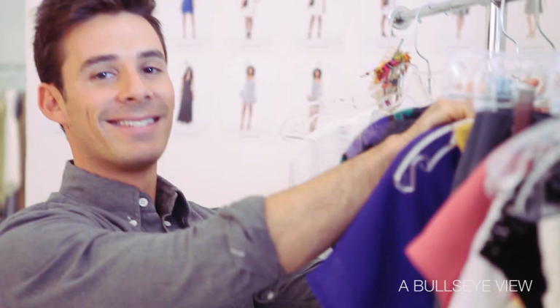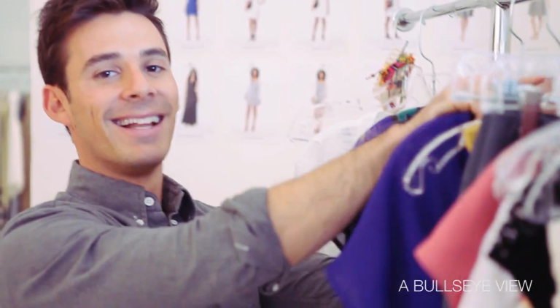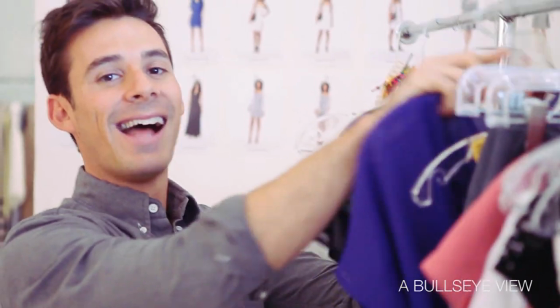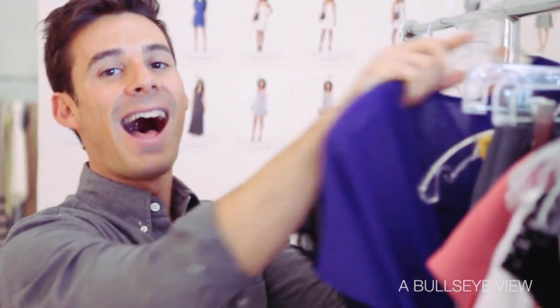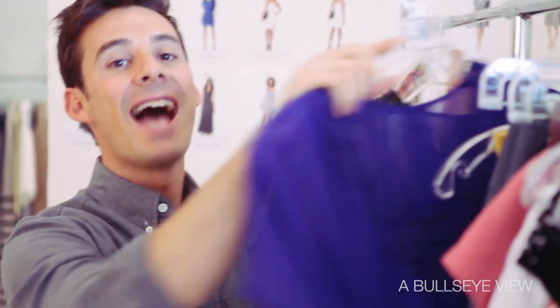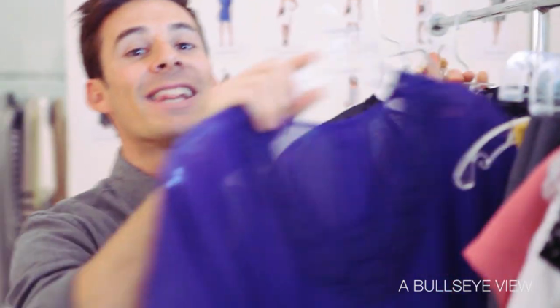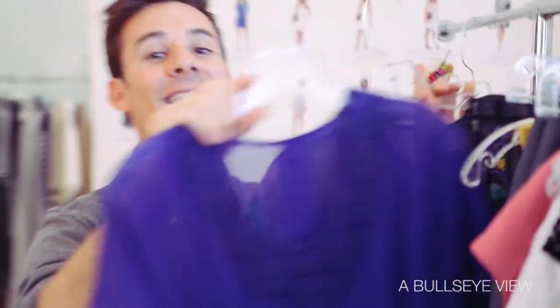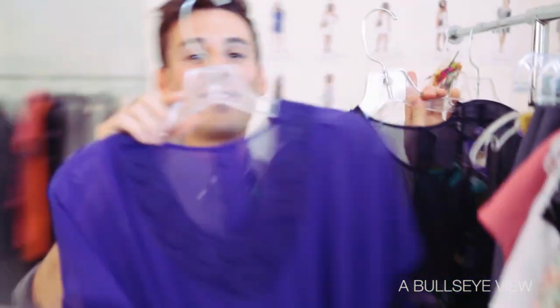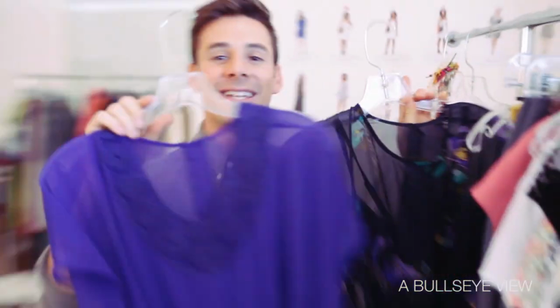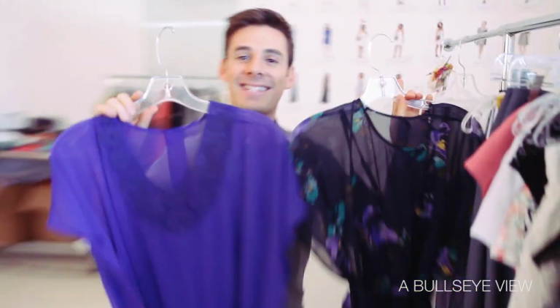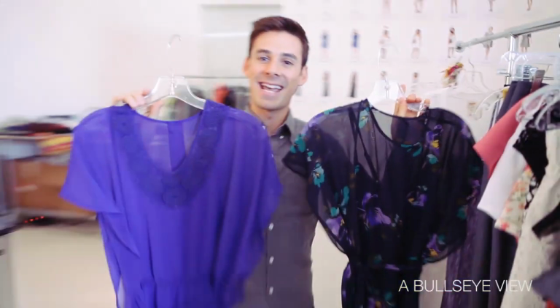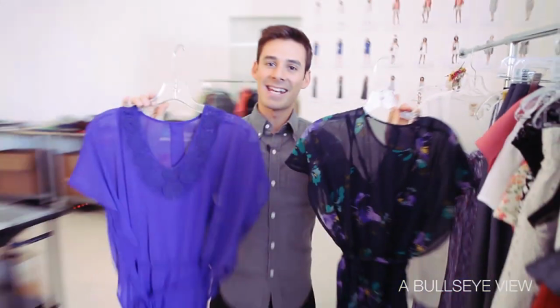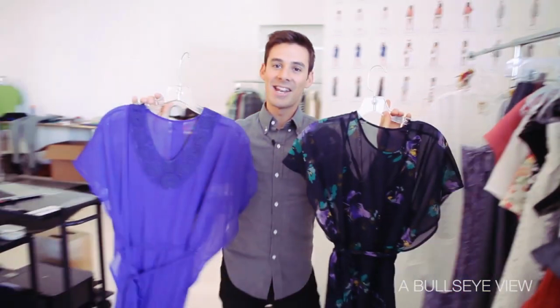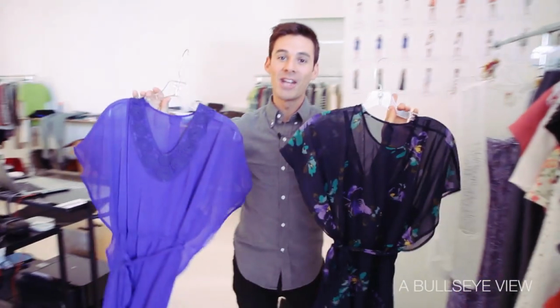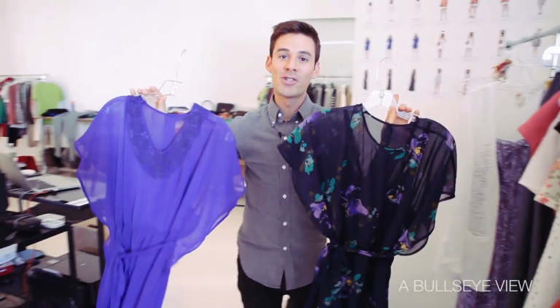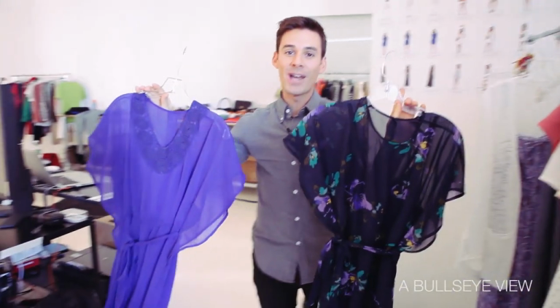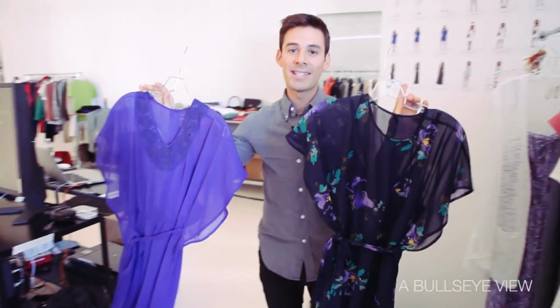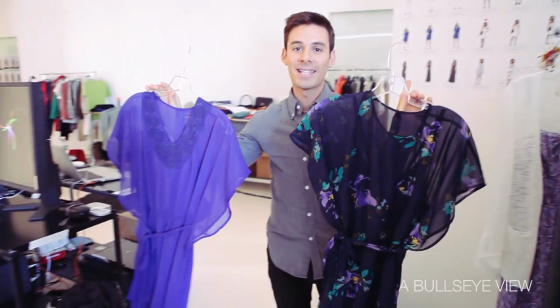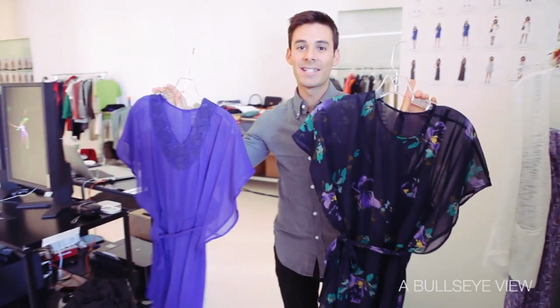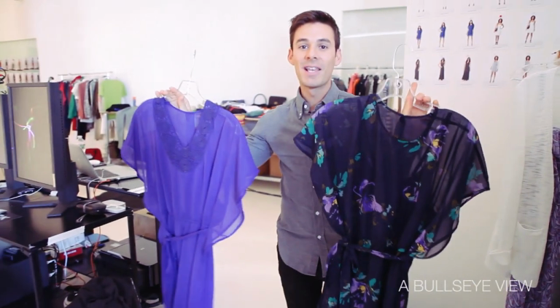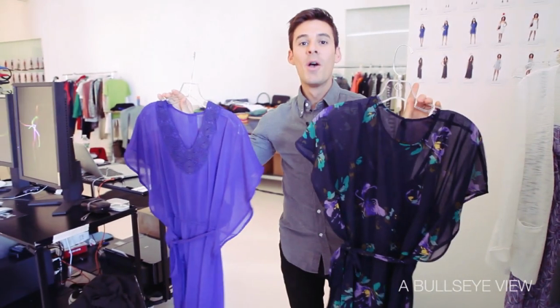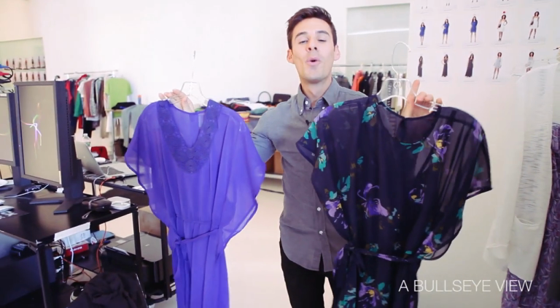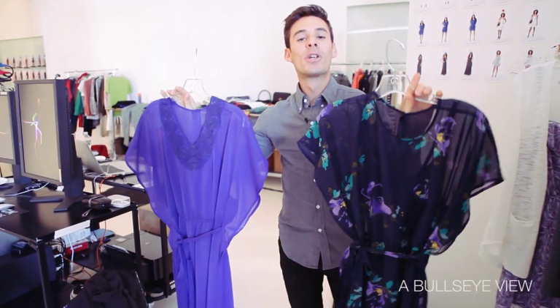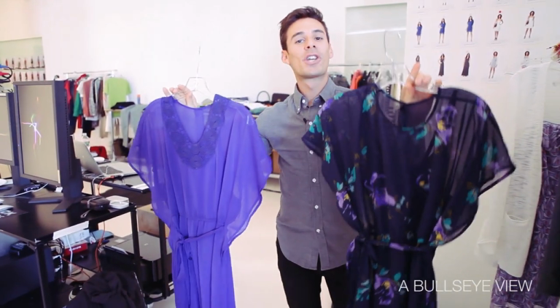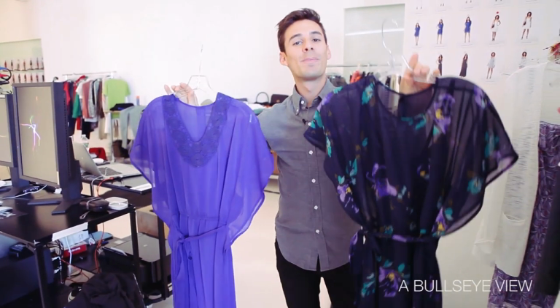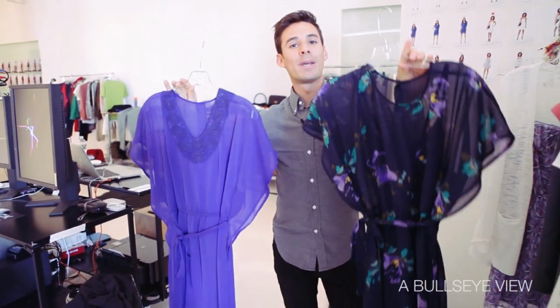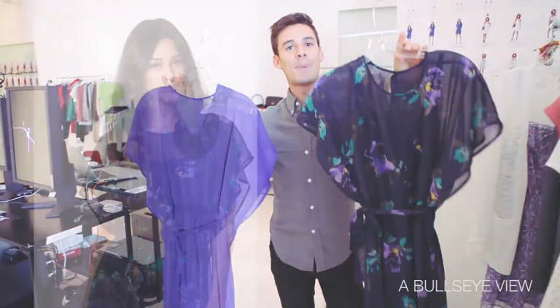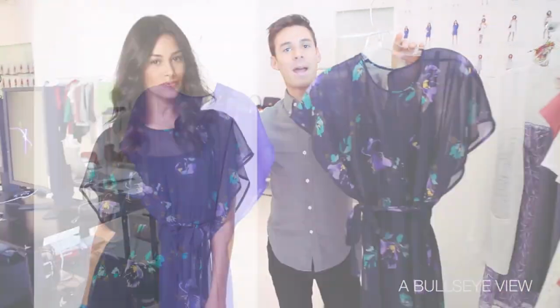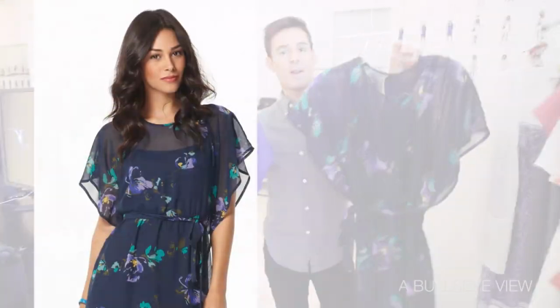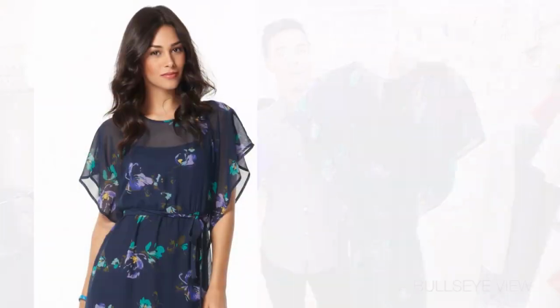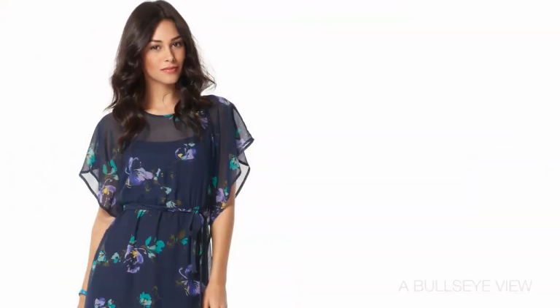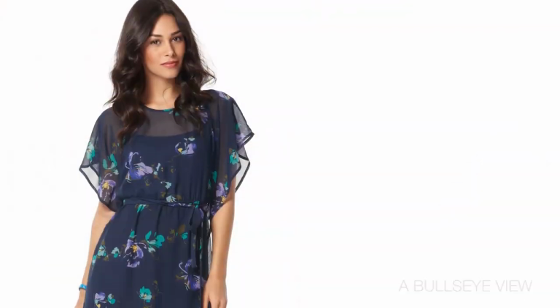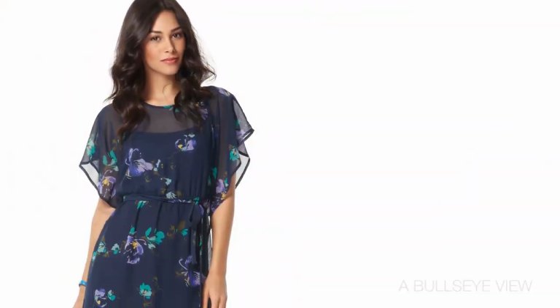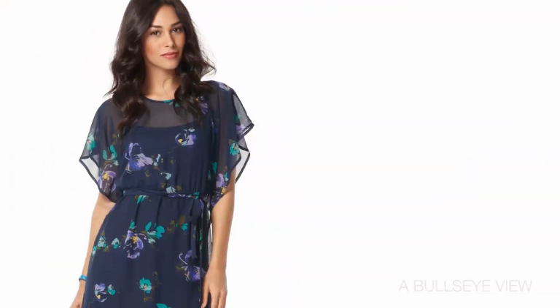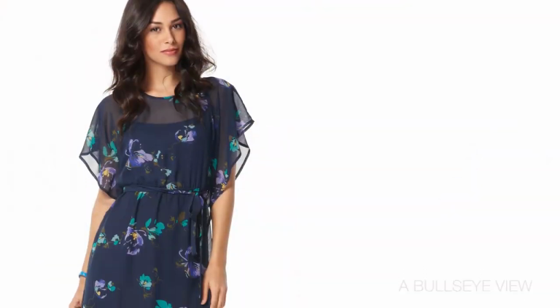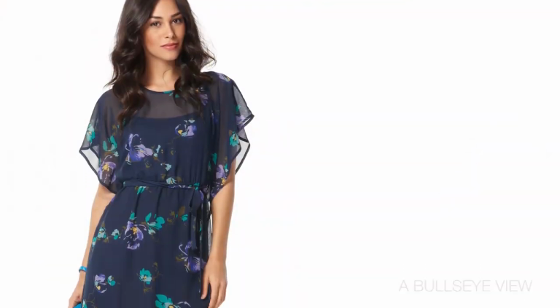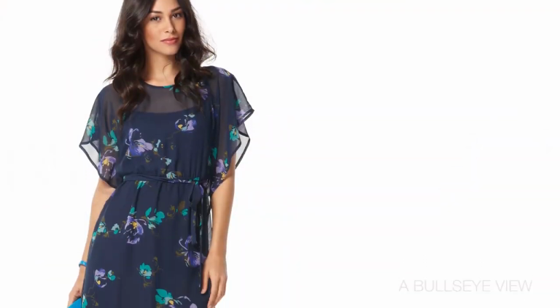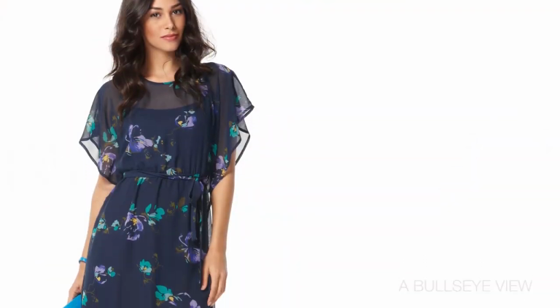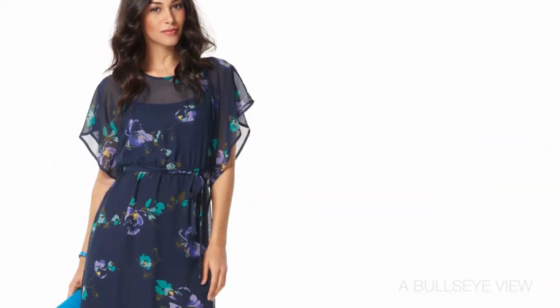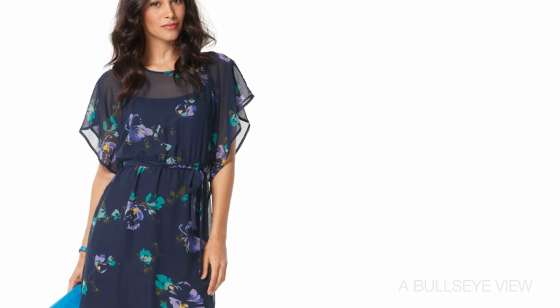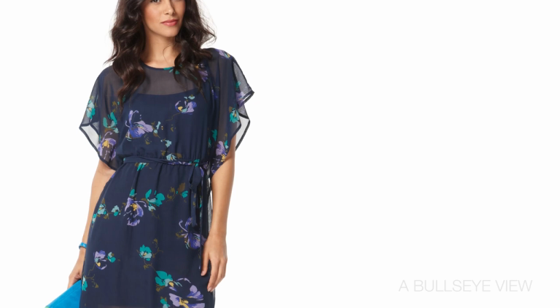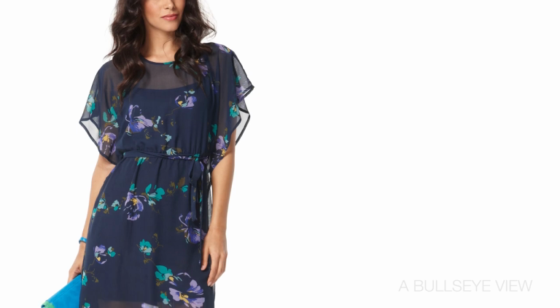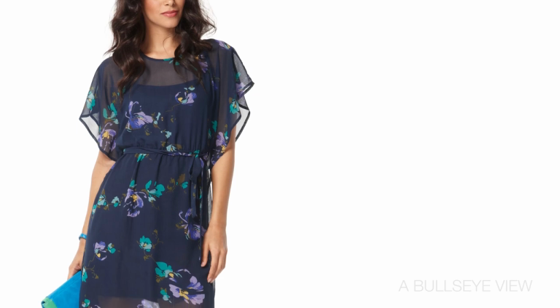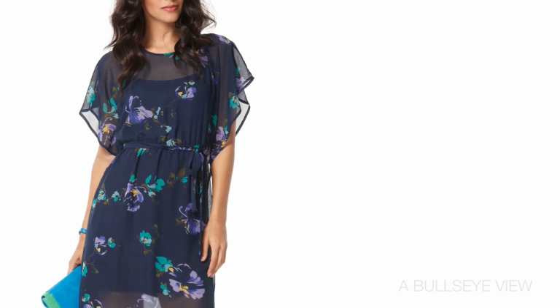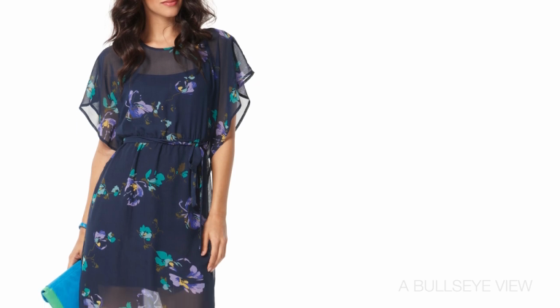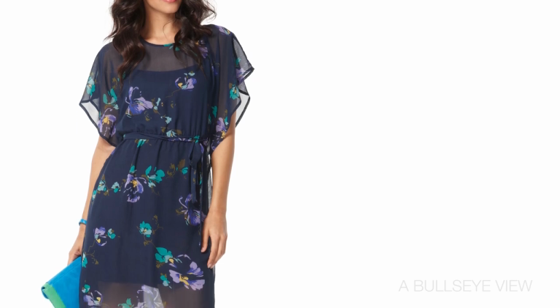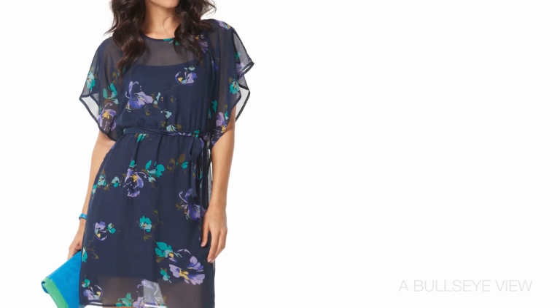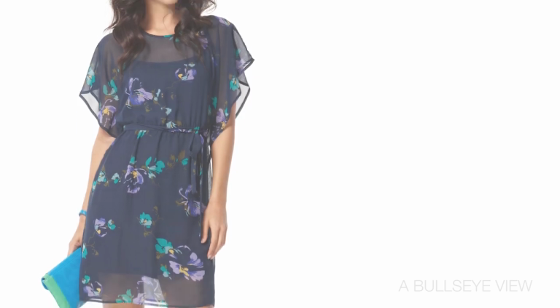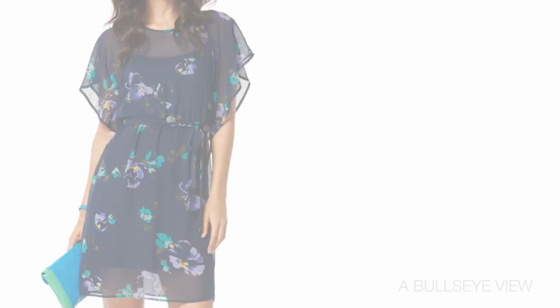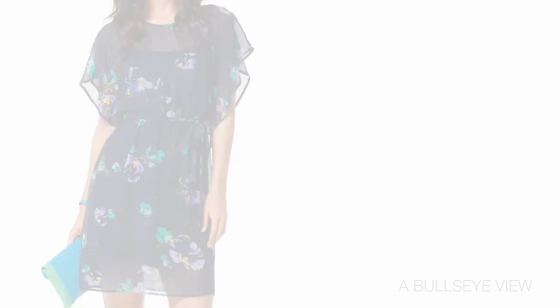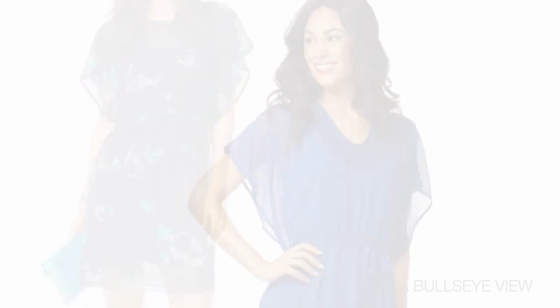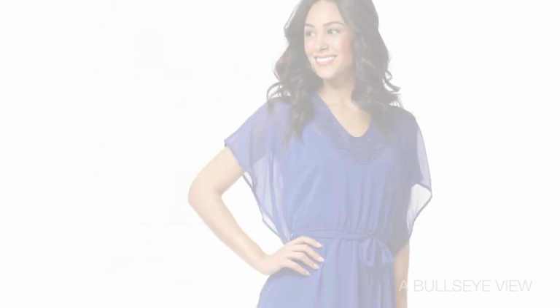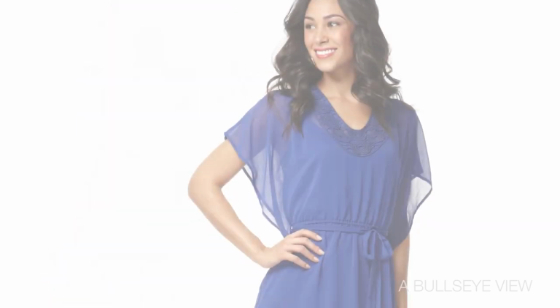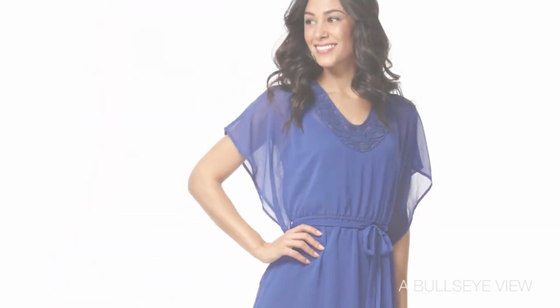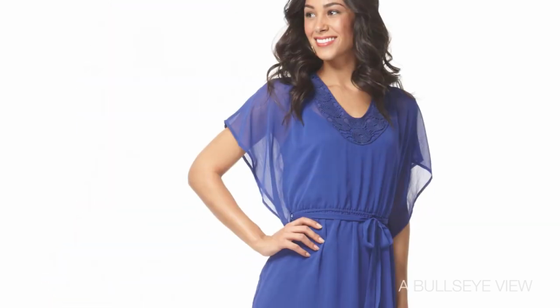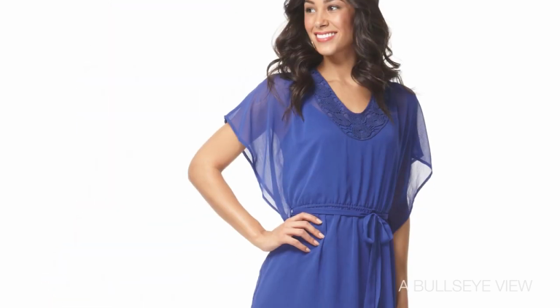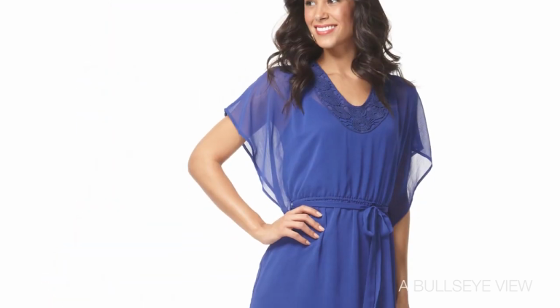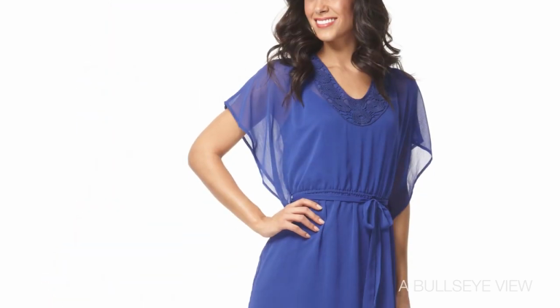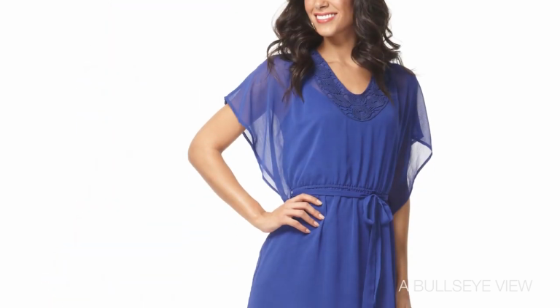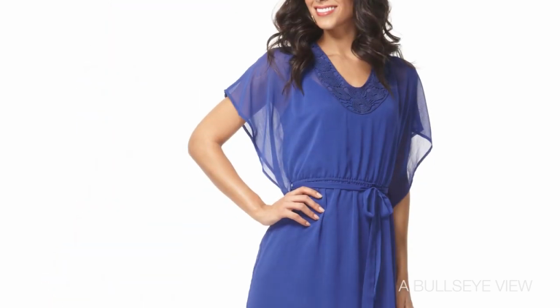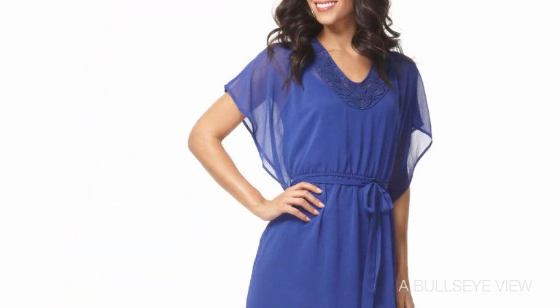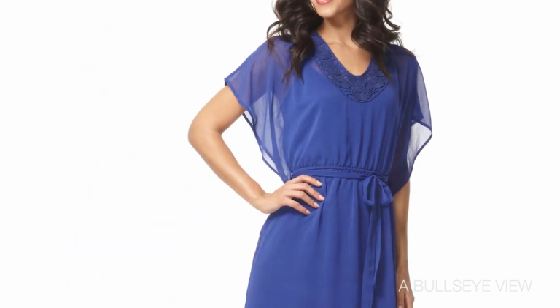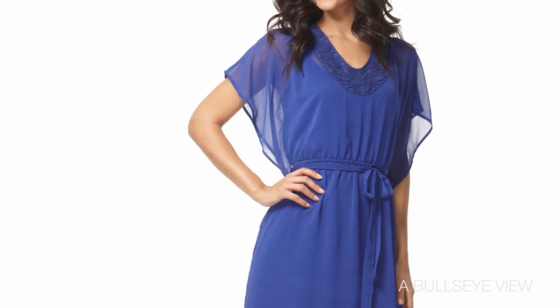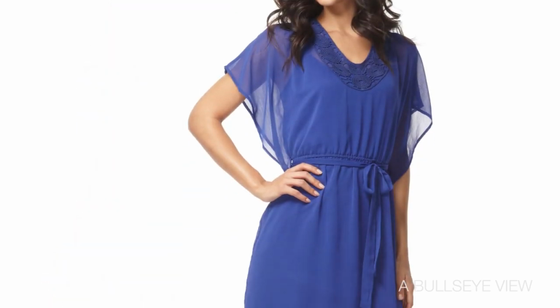I love these day-to-night dresses which can be paired with a flat for a fun day party or with a heel for a night on the town.